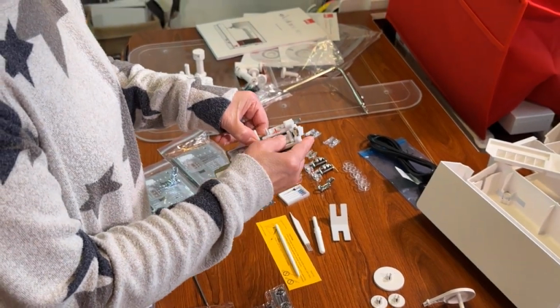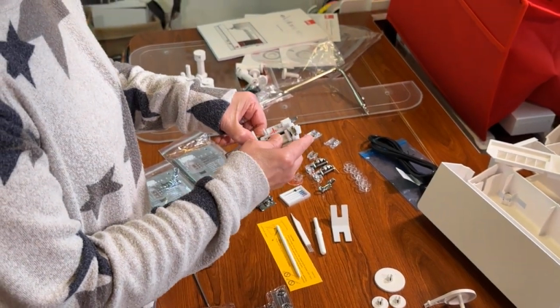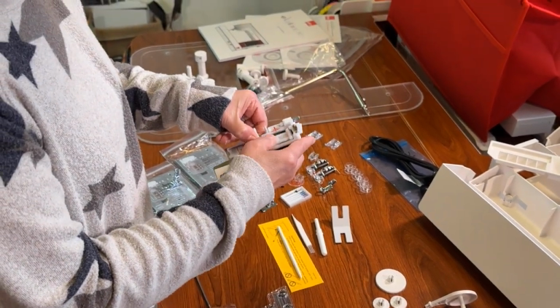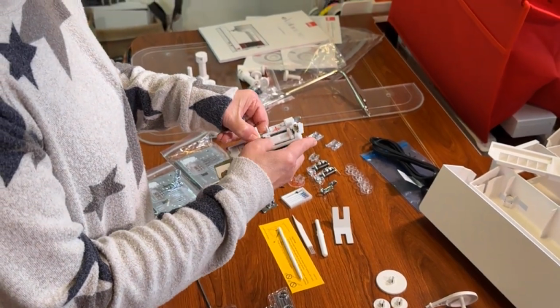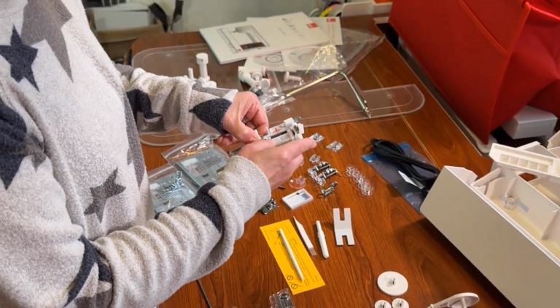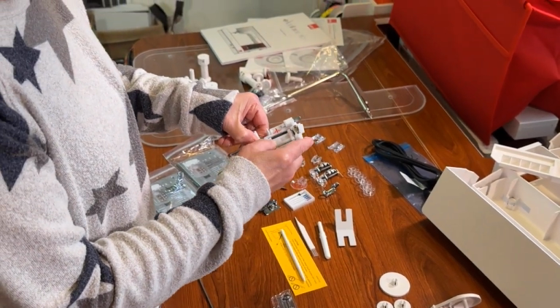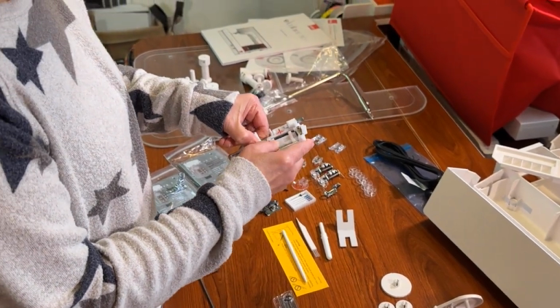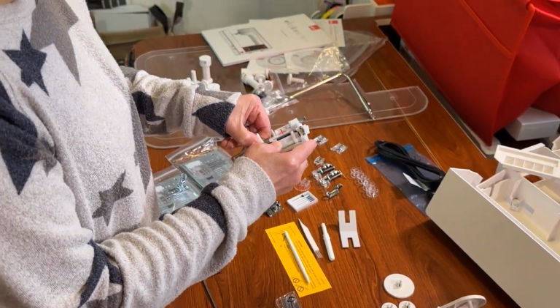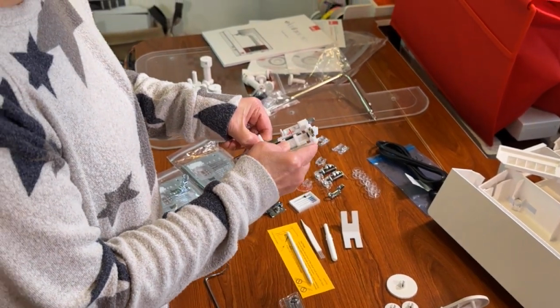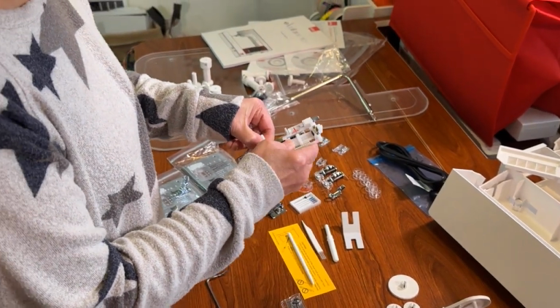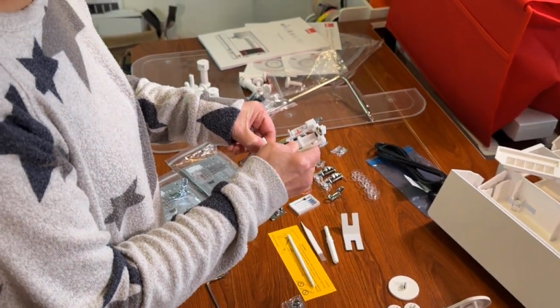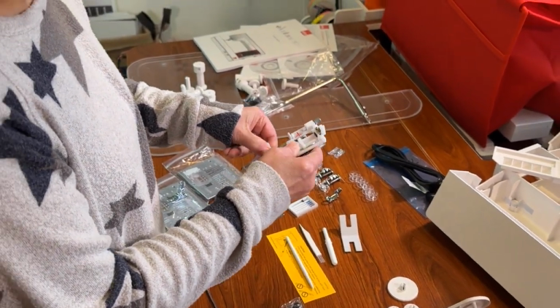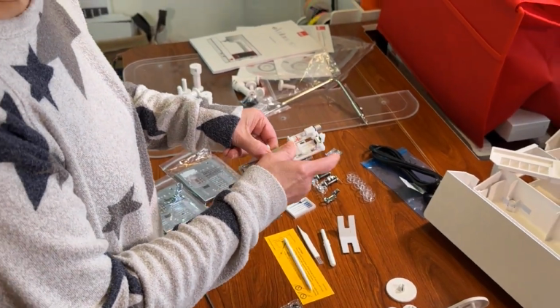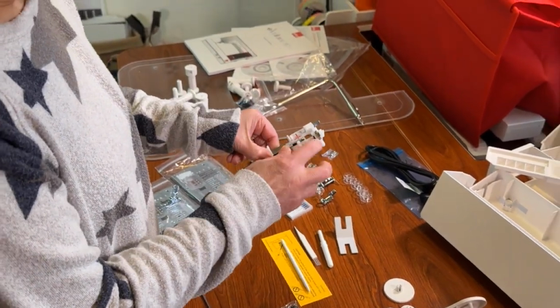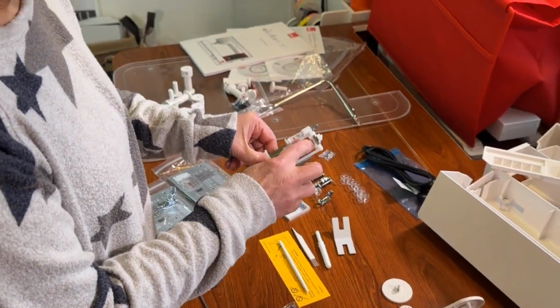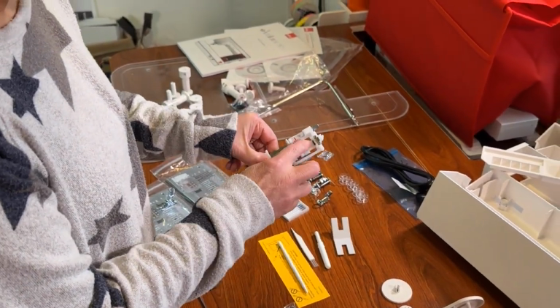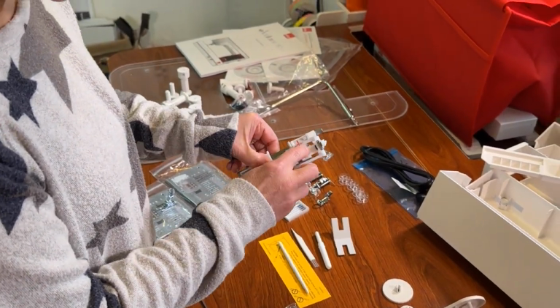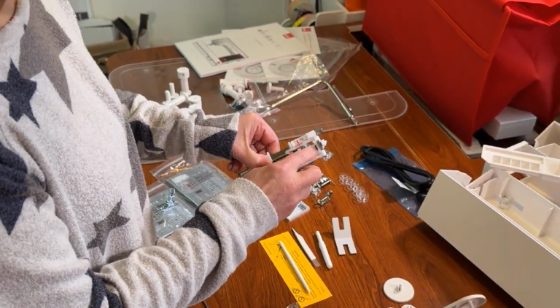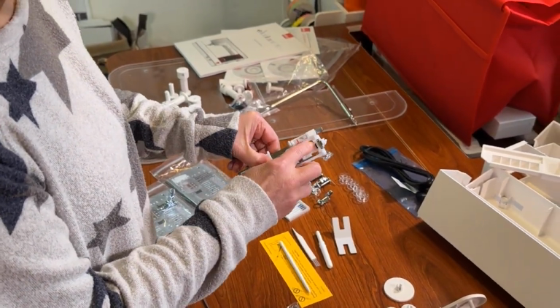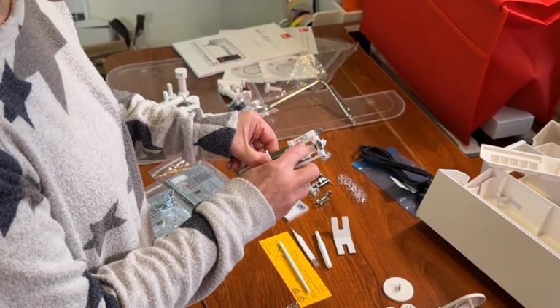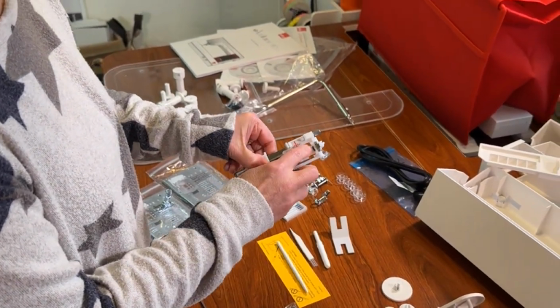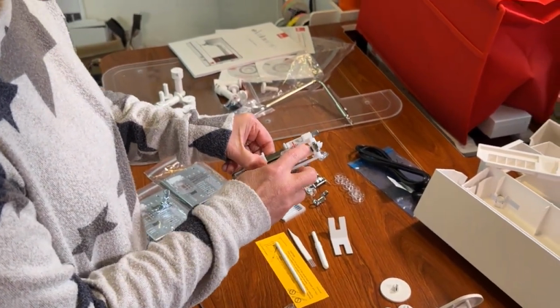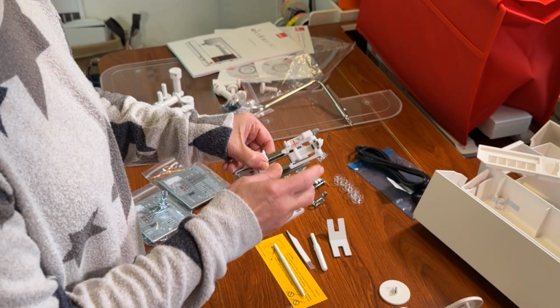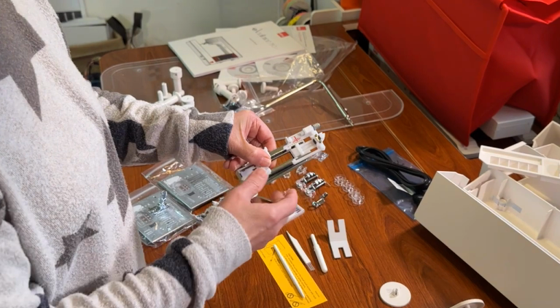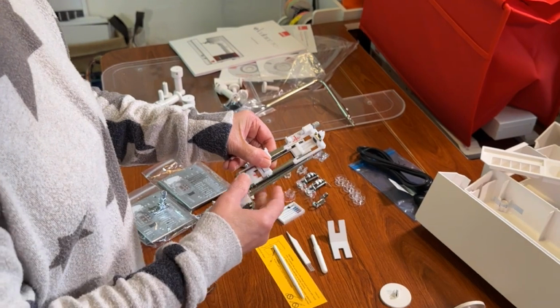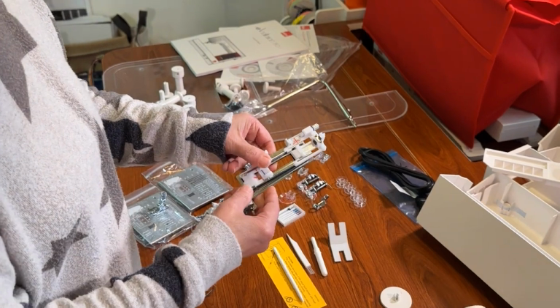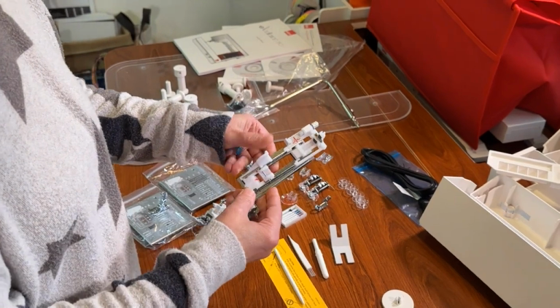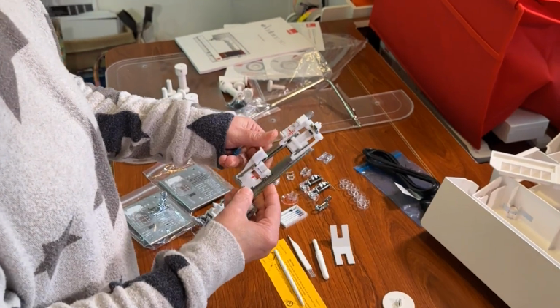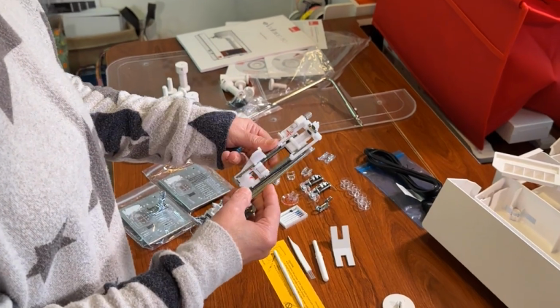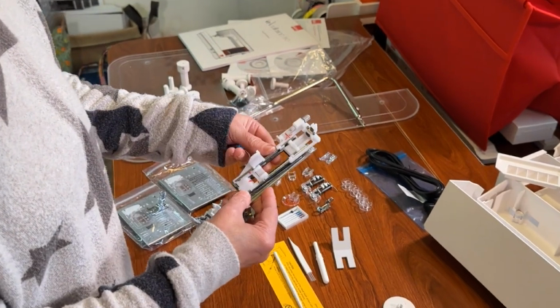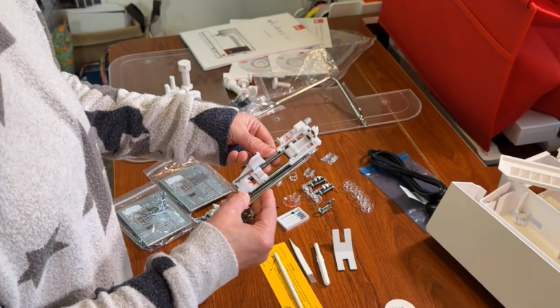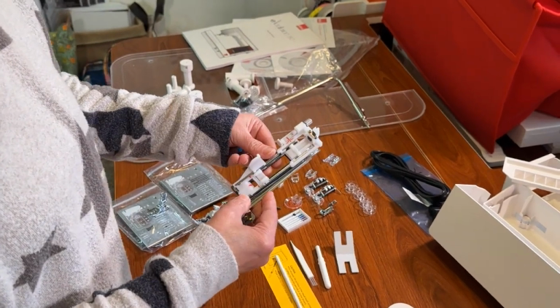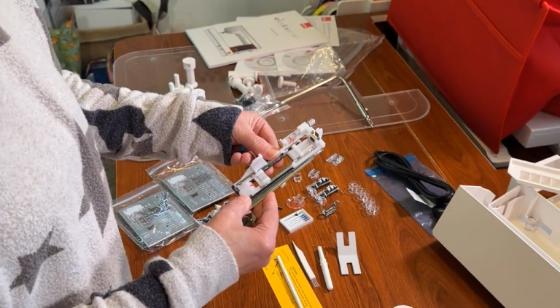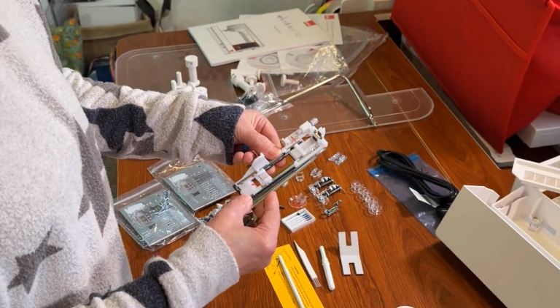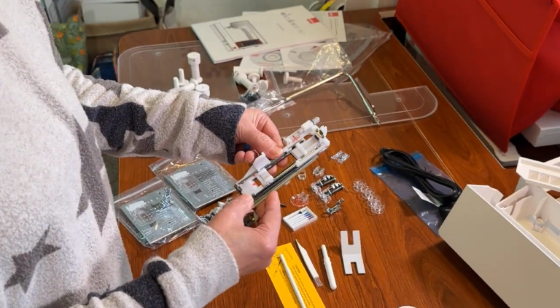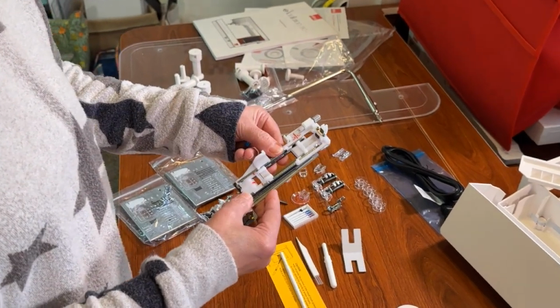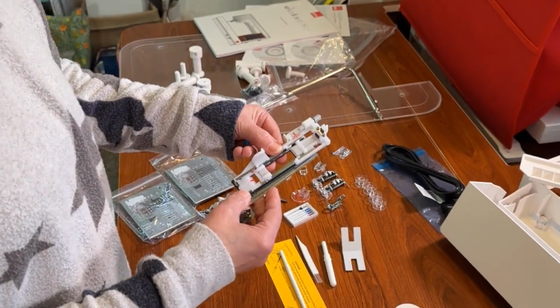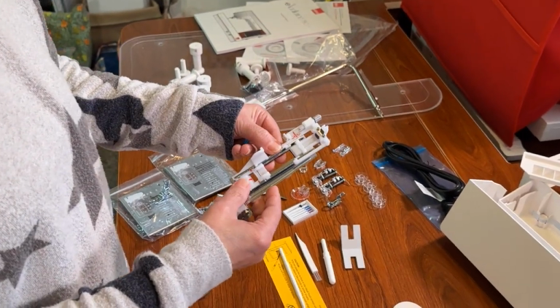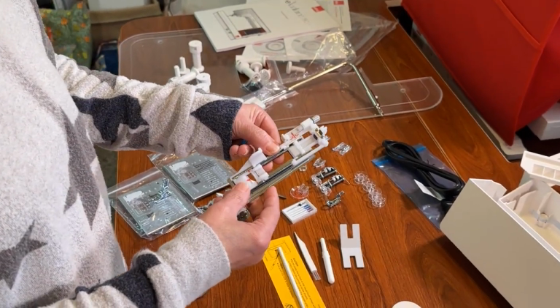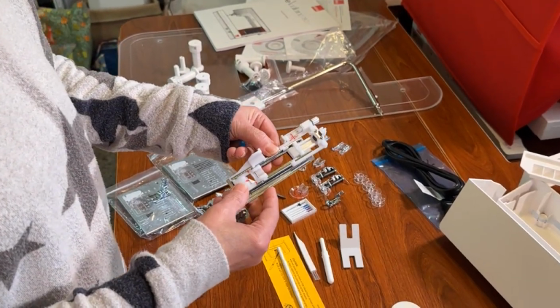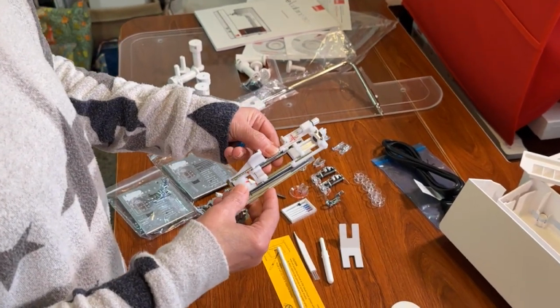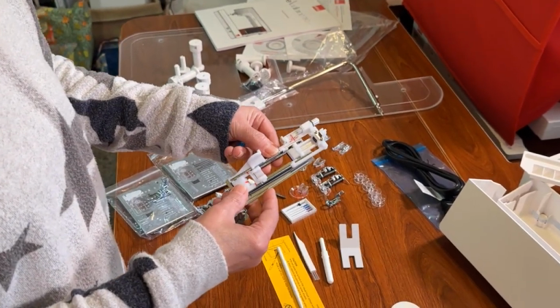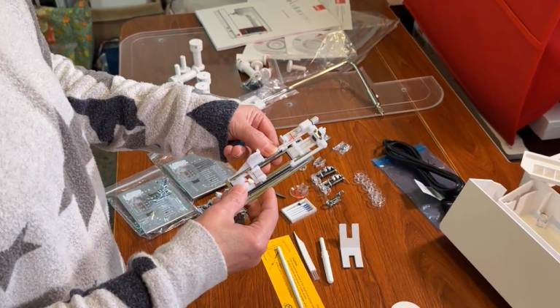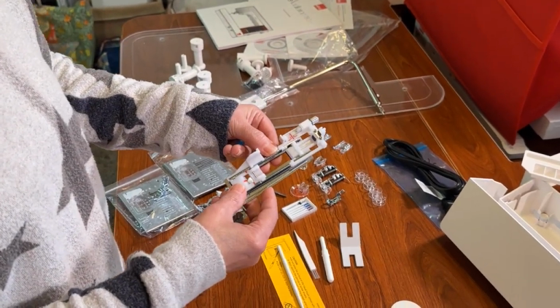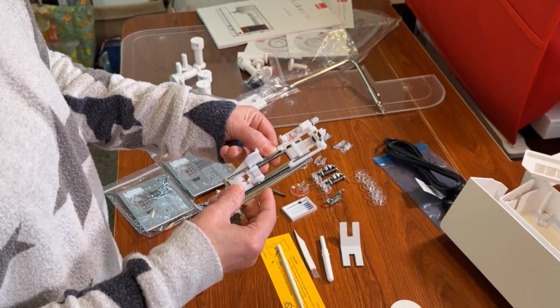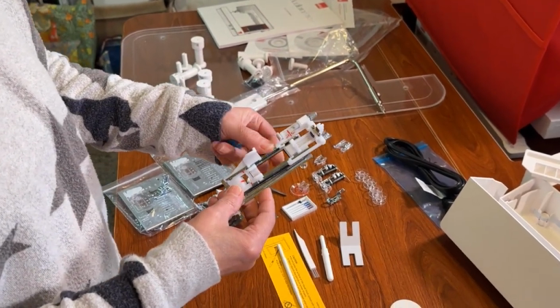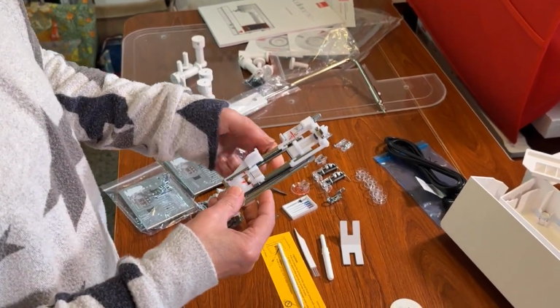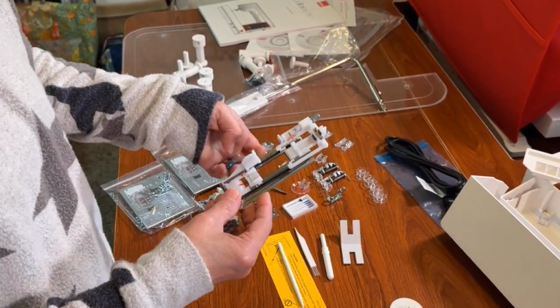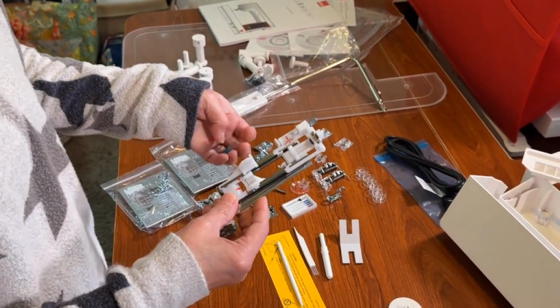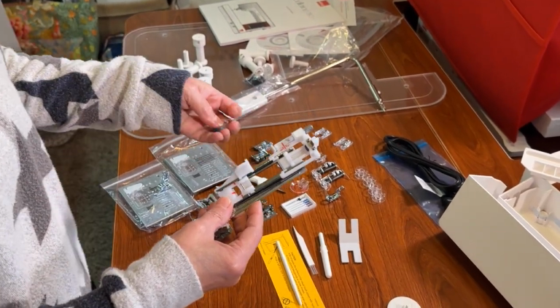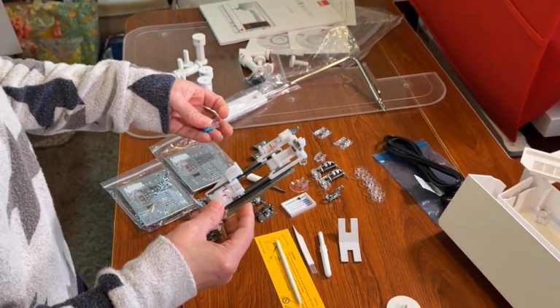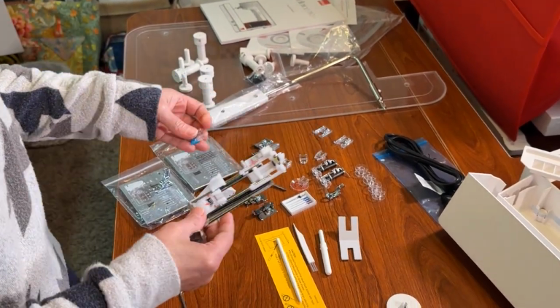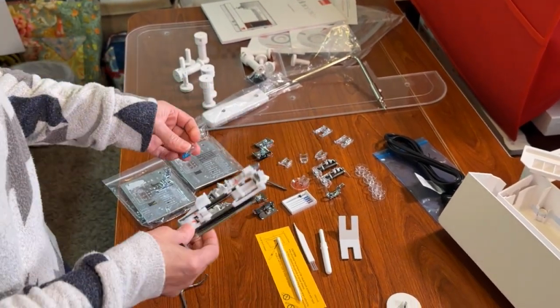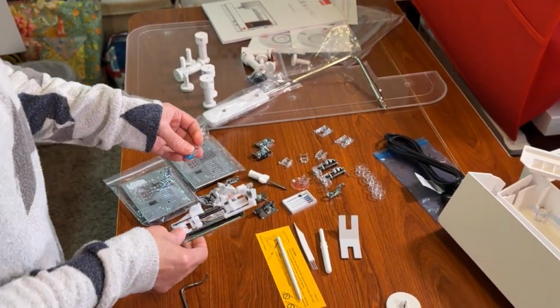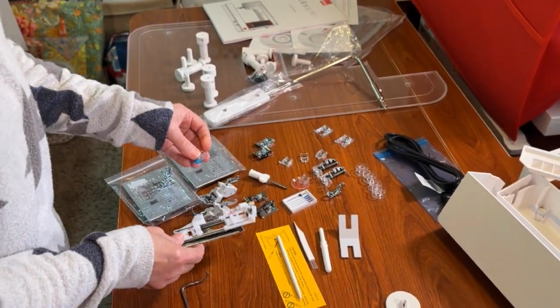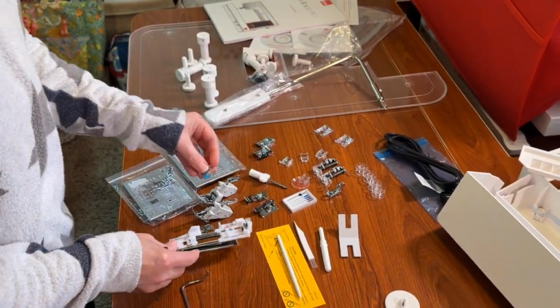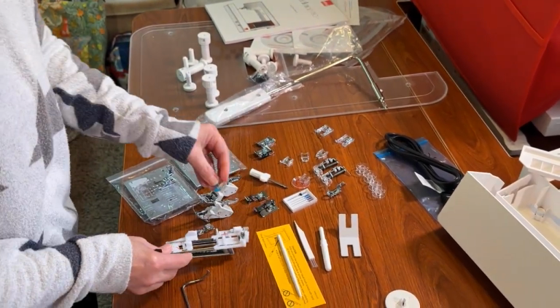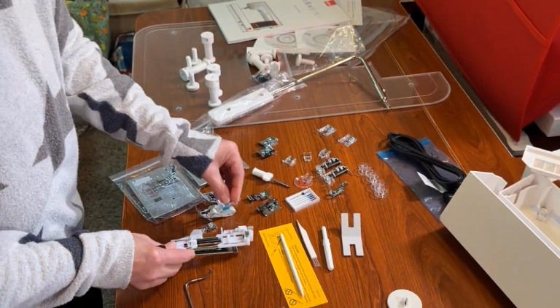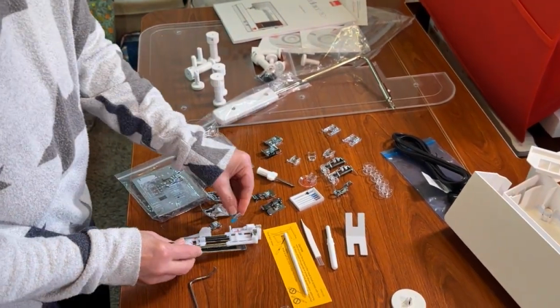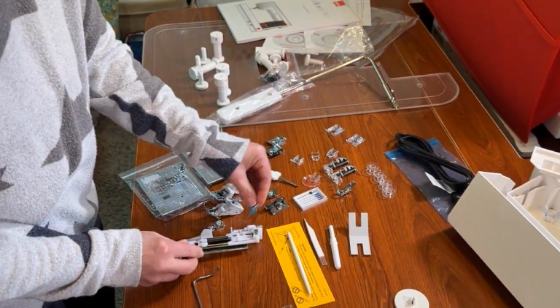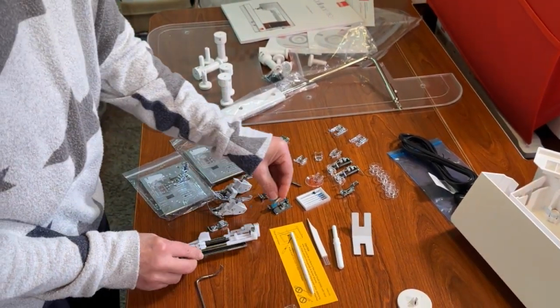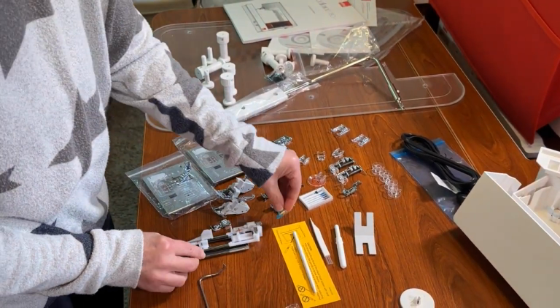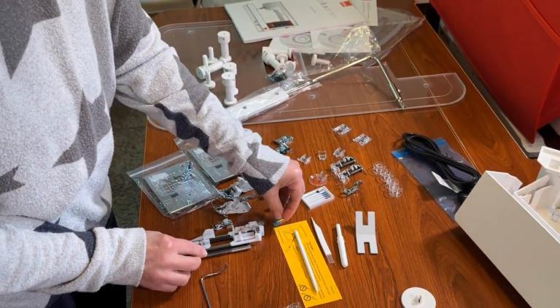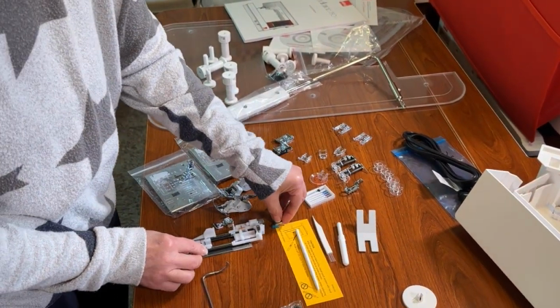With the automatic buttonhole foot, your button goes on the back side, and that's what tells the machine how wide to make the buttonhole. We'll play with those.